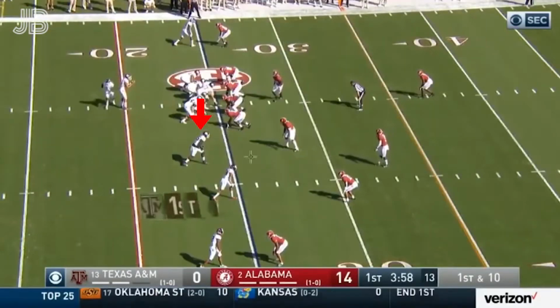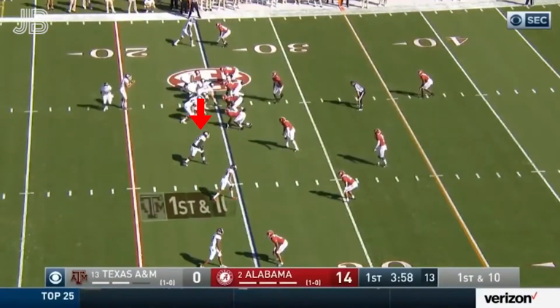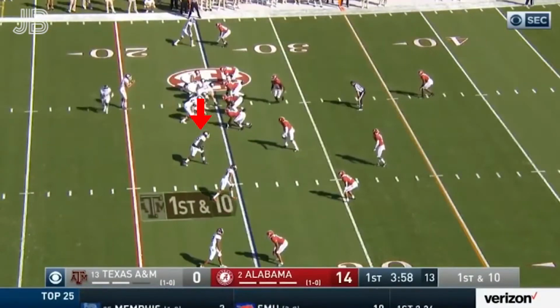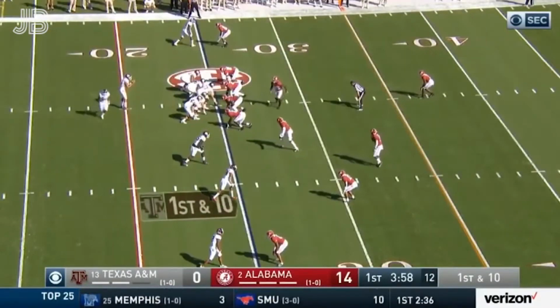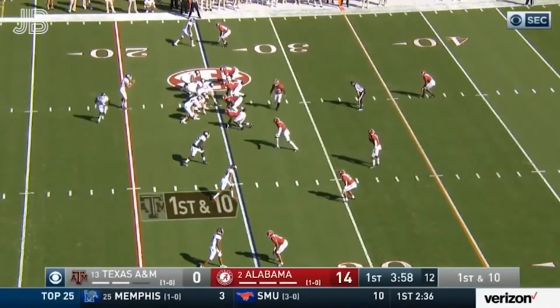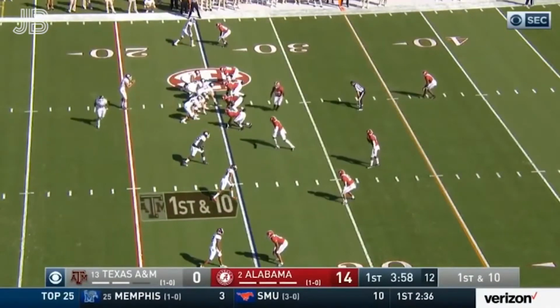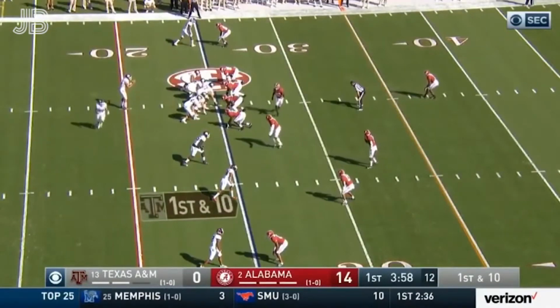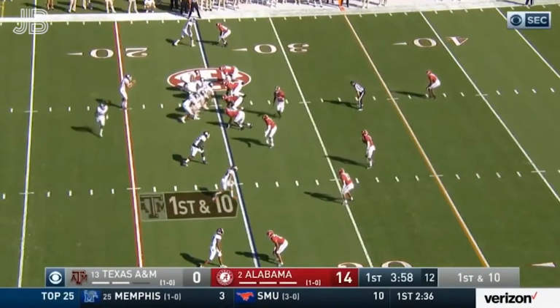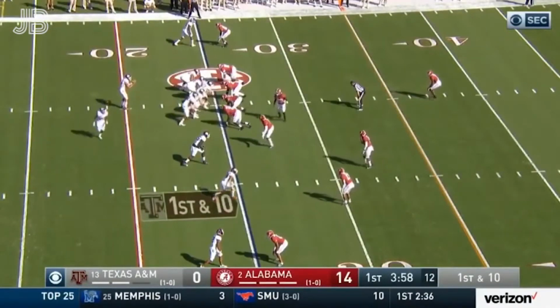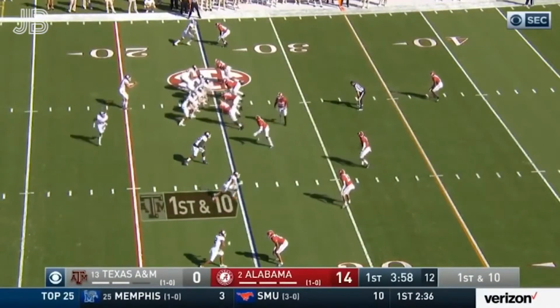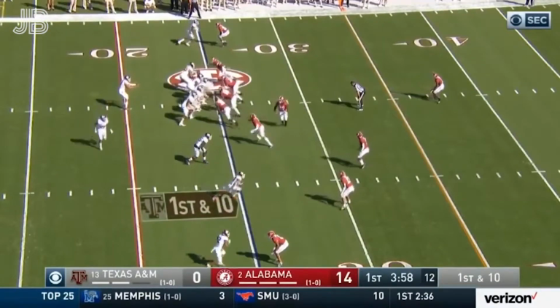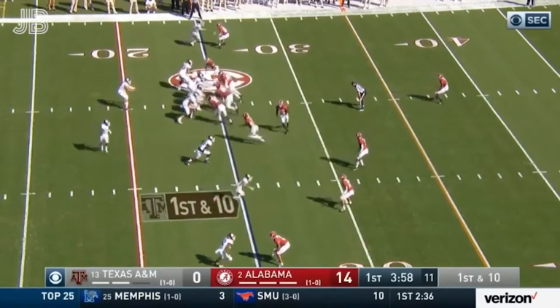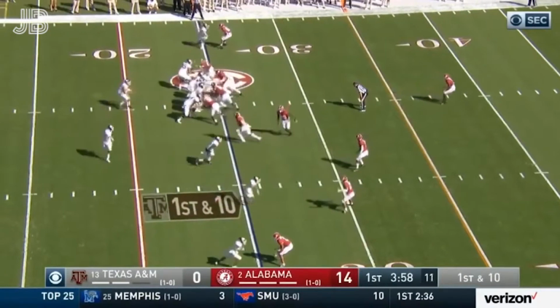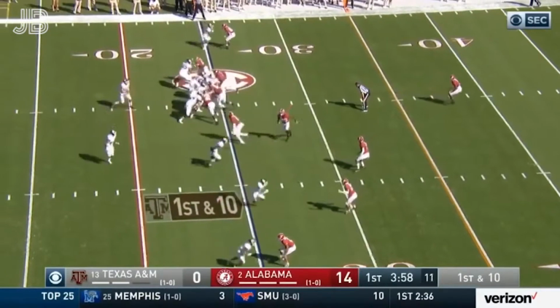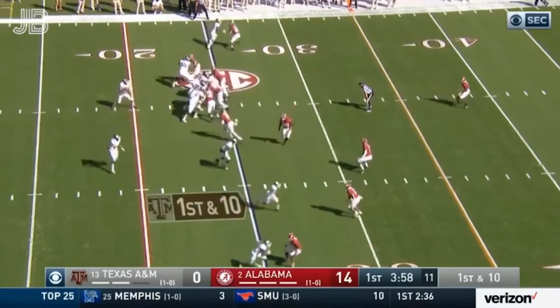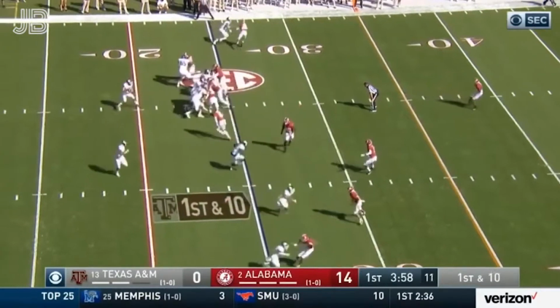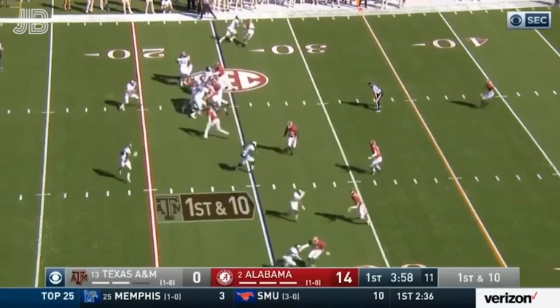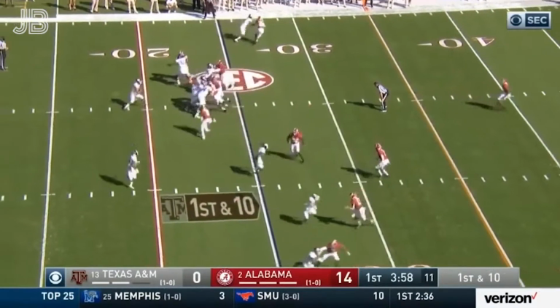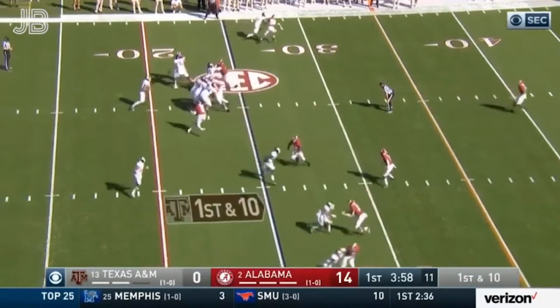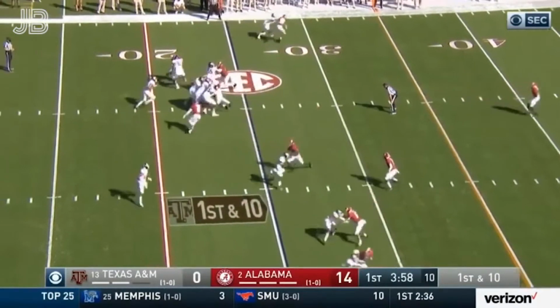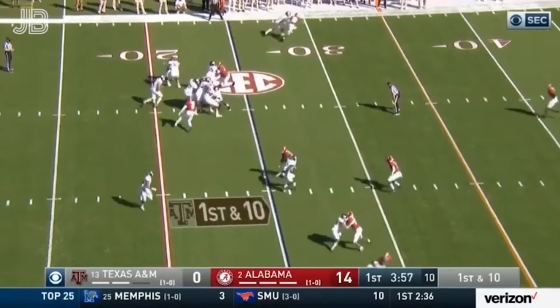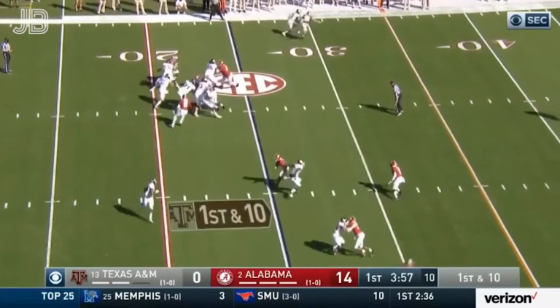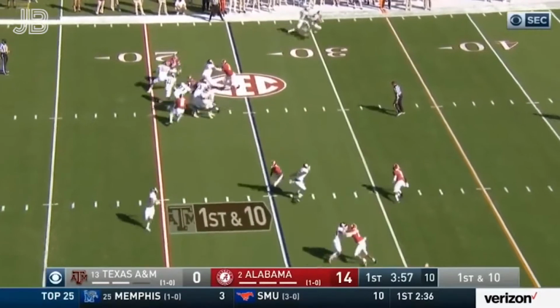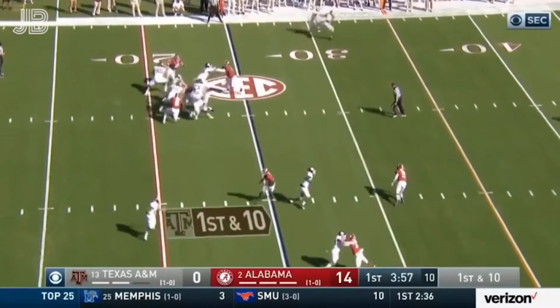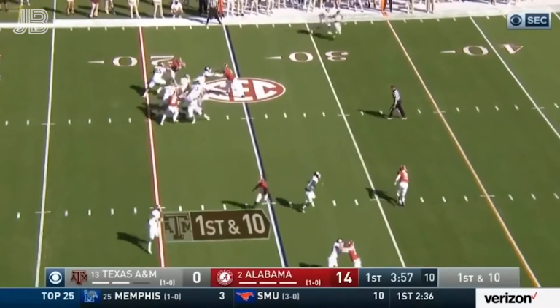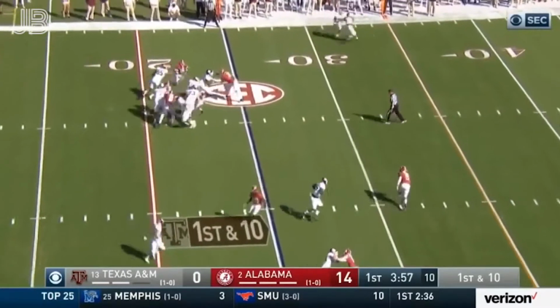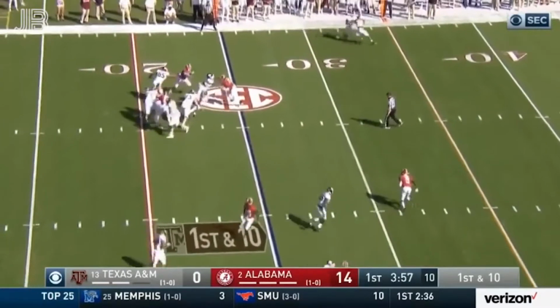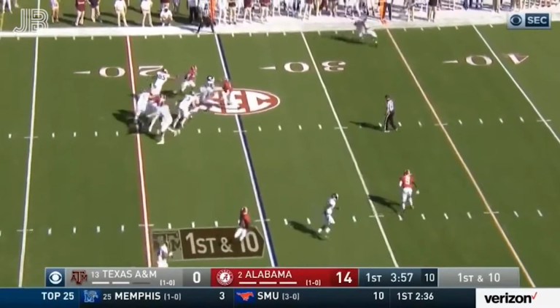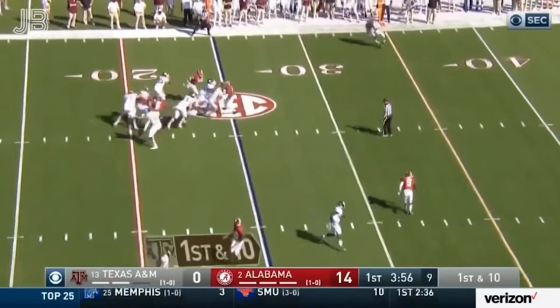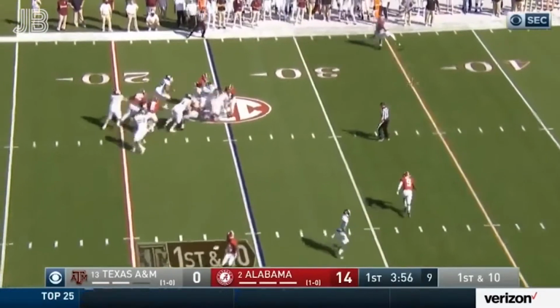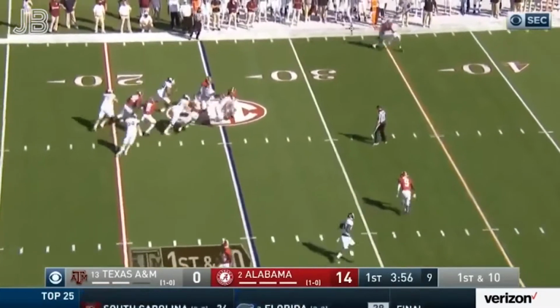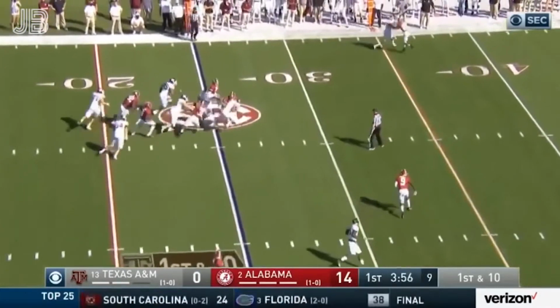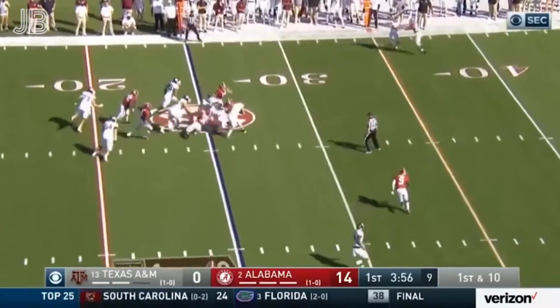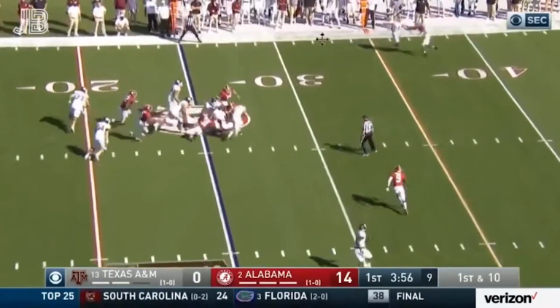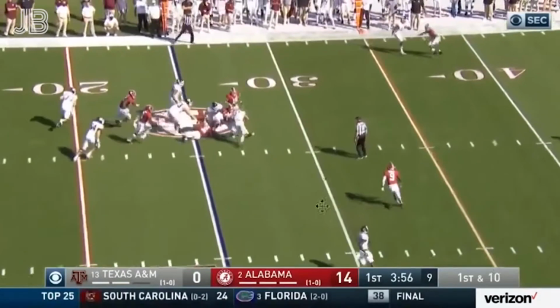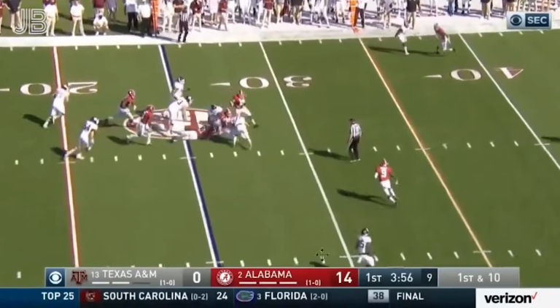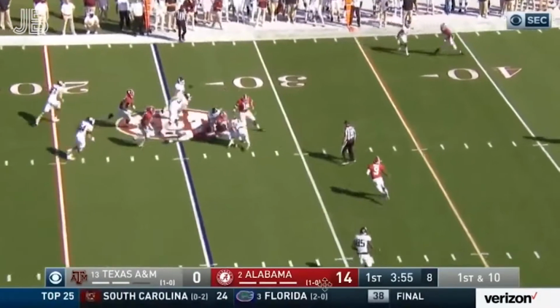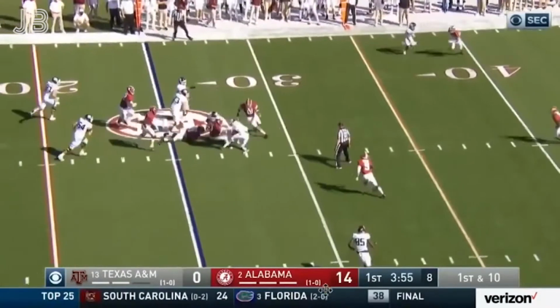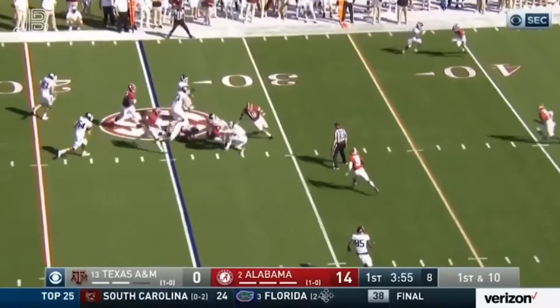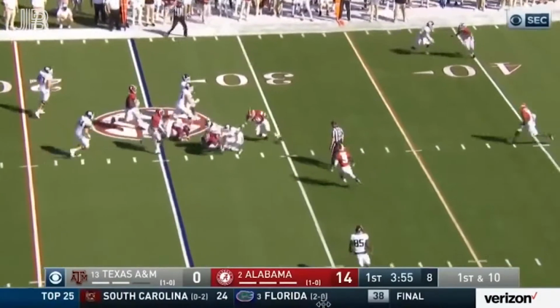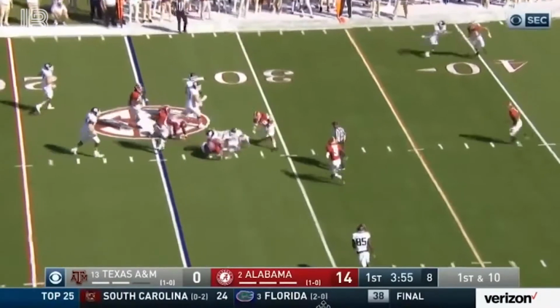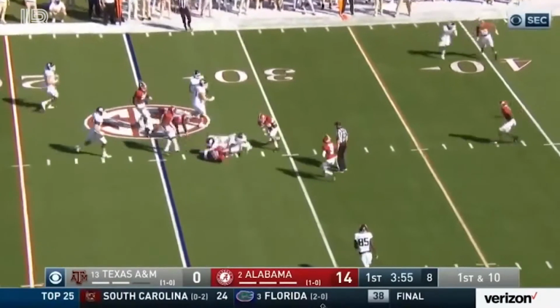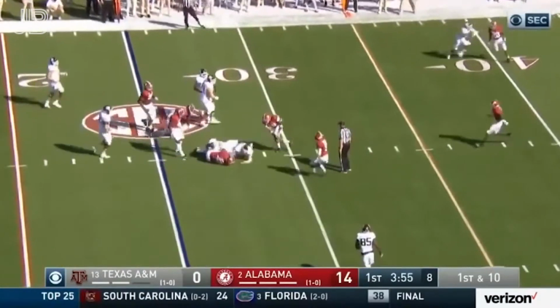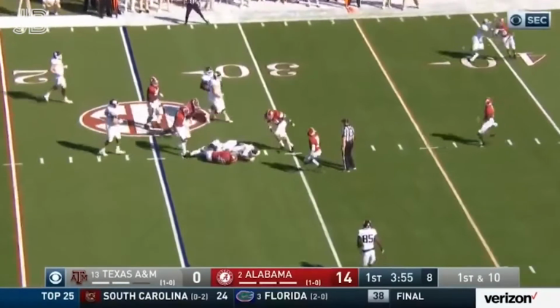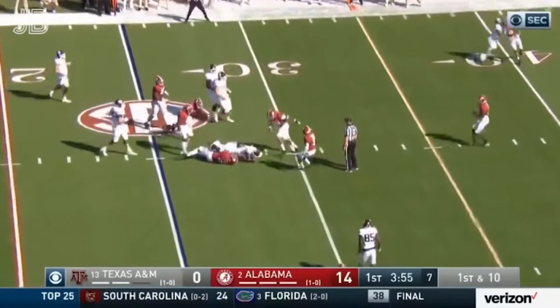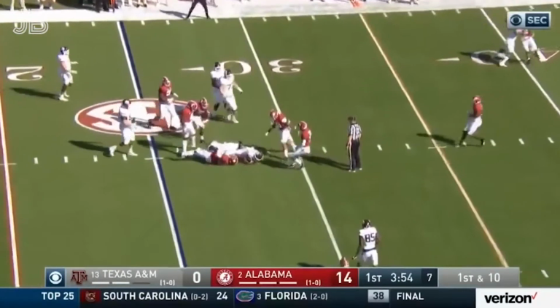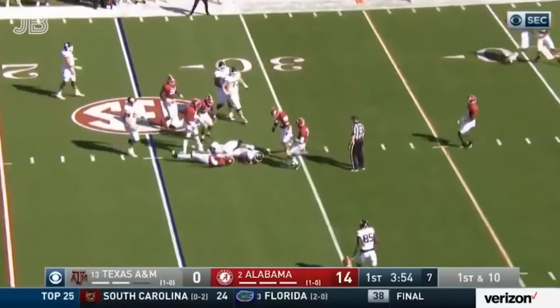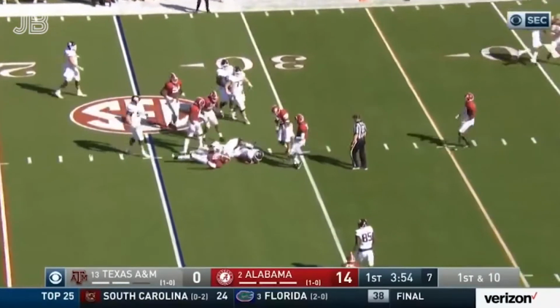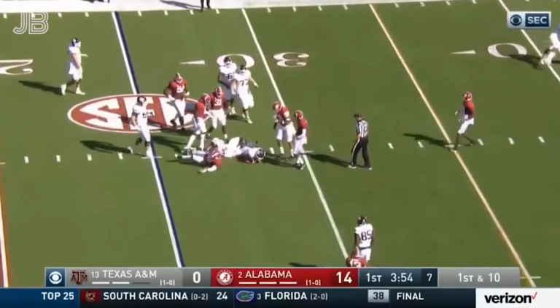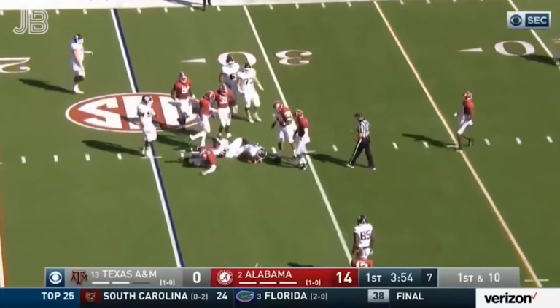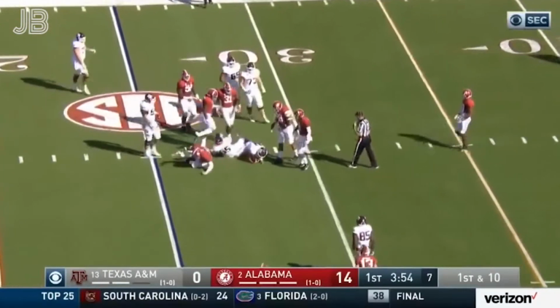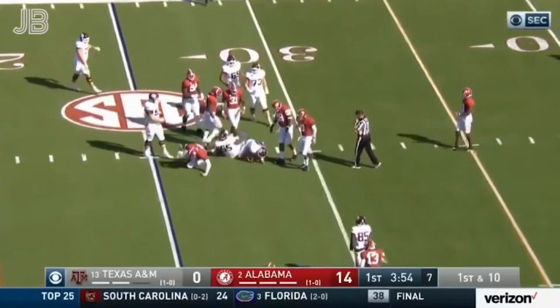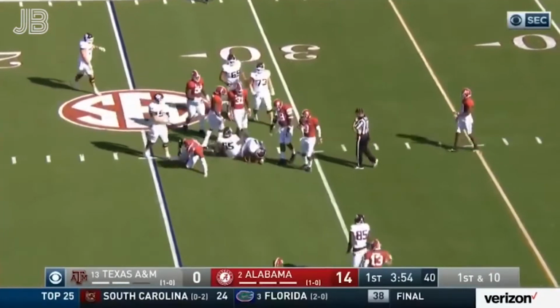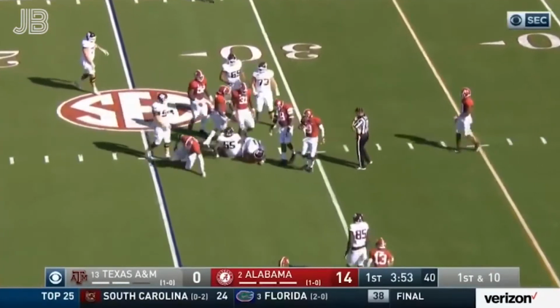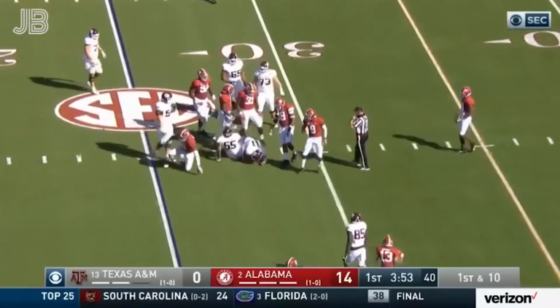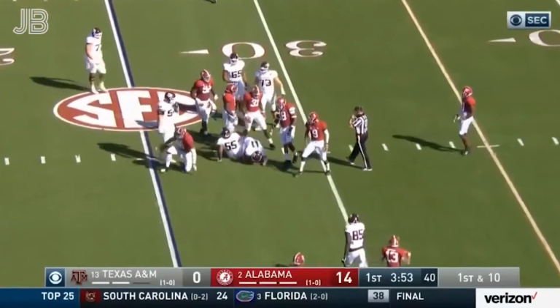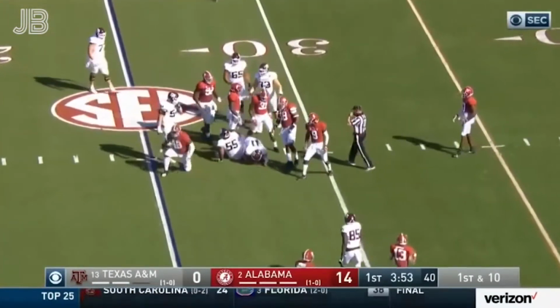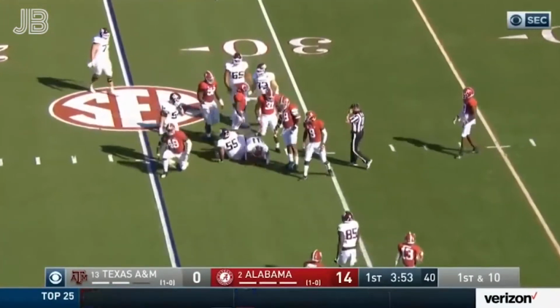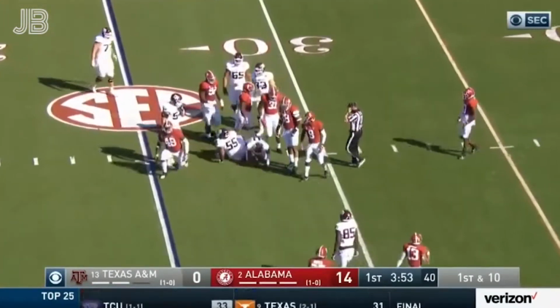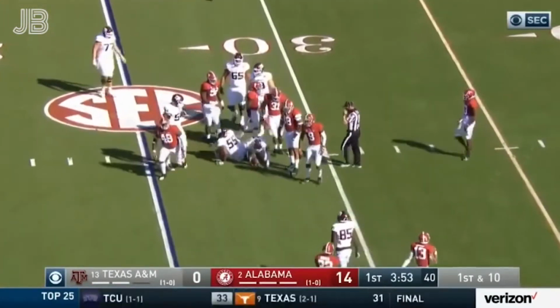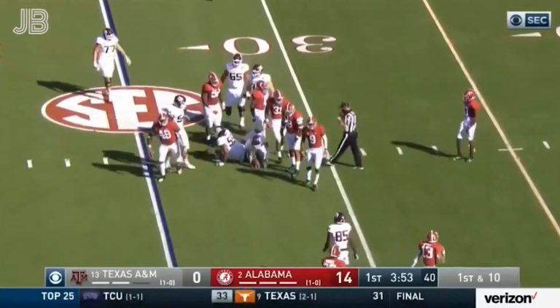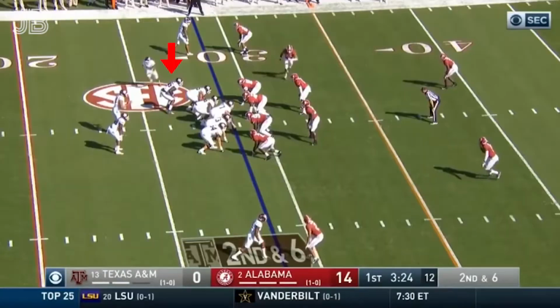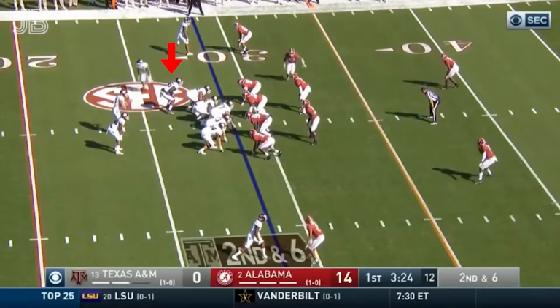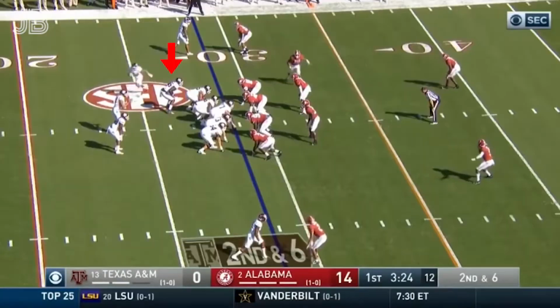Spiller in motion out of the Aggie backfield. Calamon with a quarterback draw, and holds on to it. They were trying to rip a six.